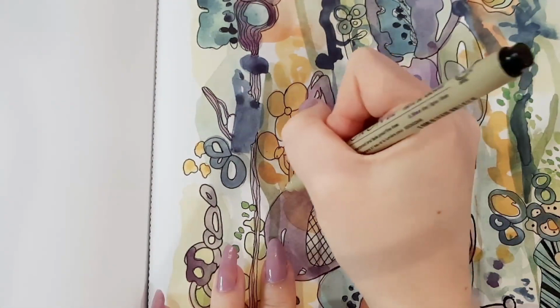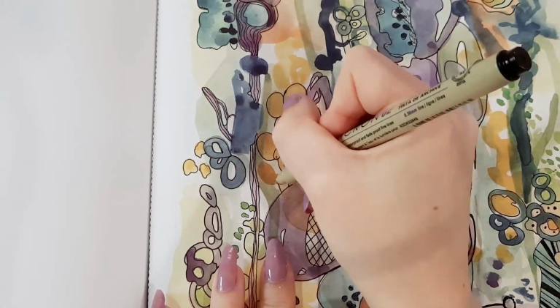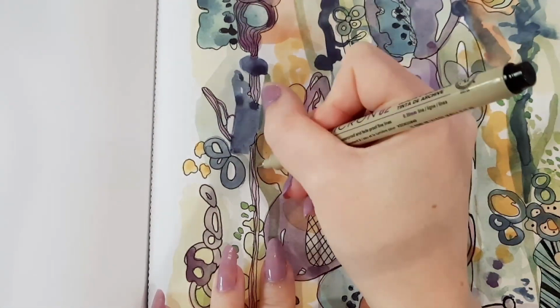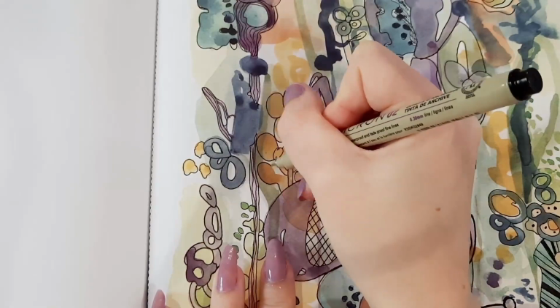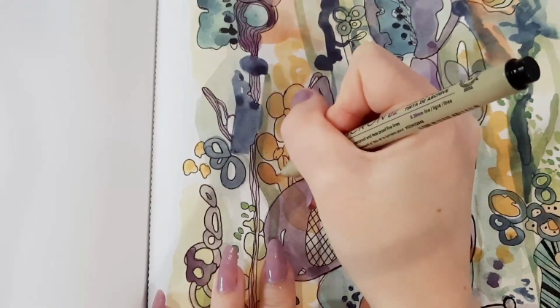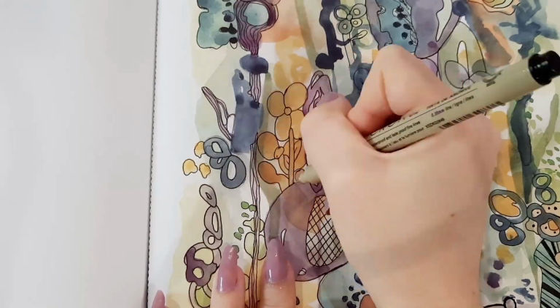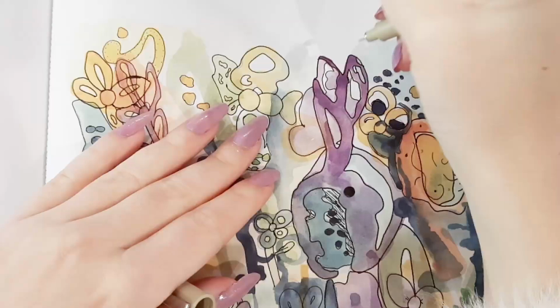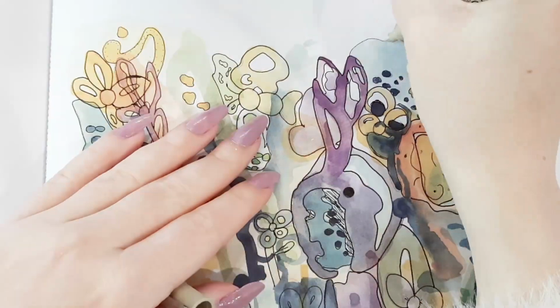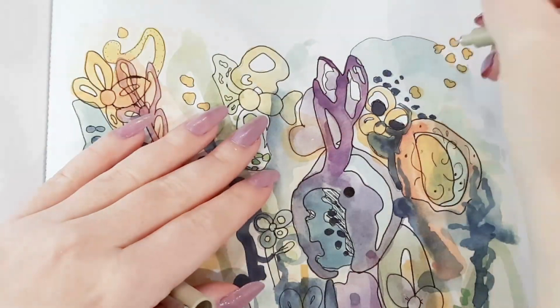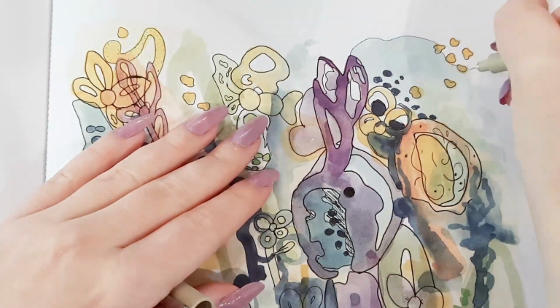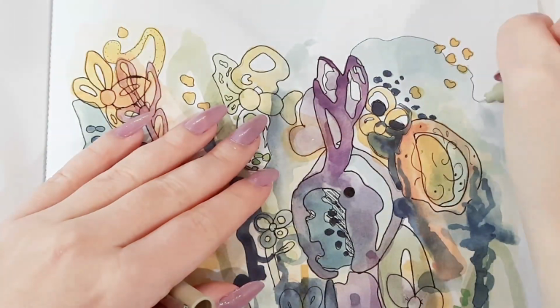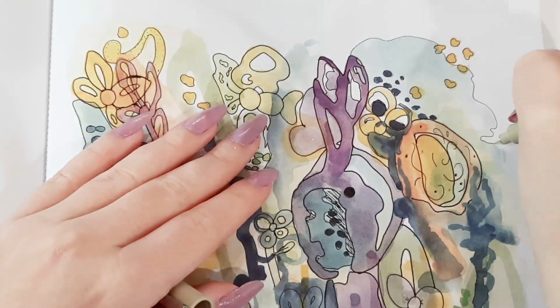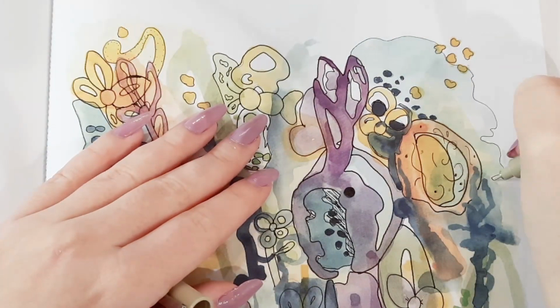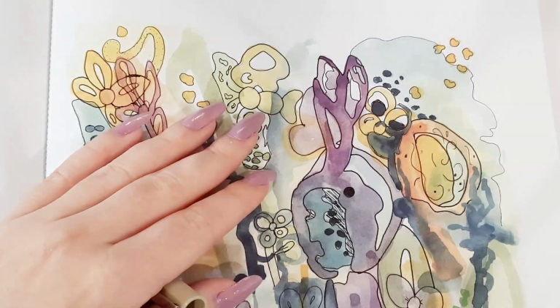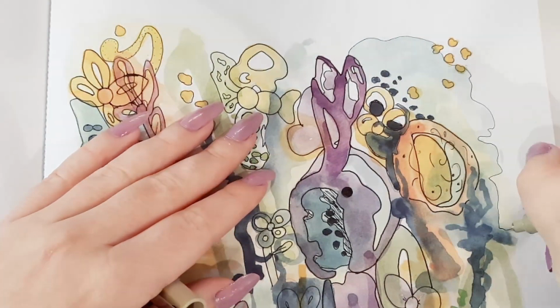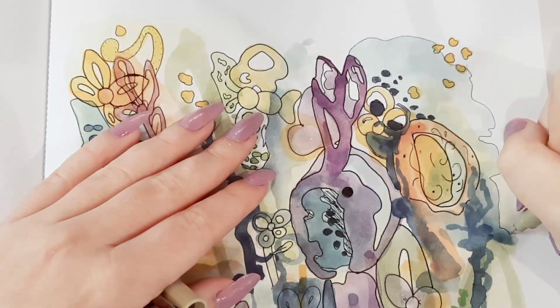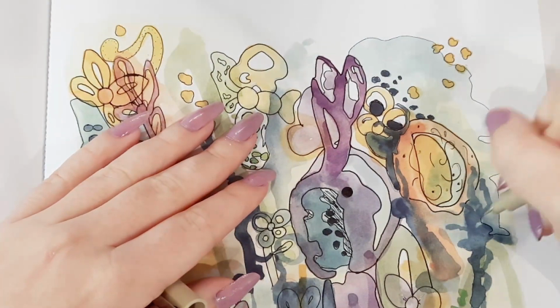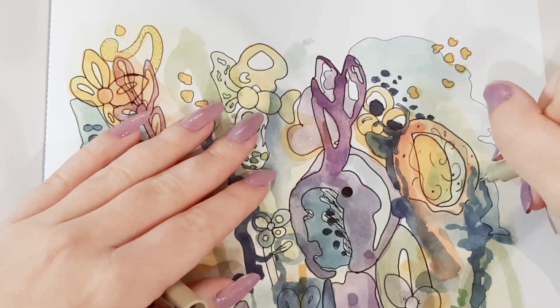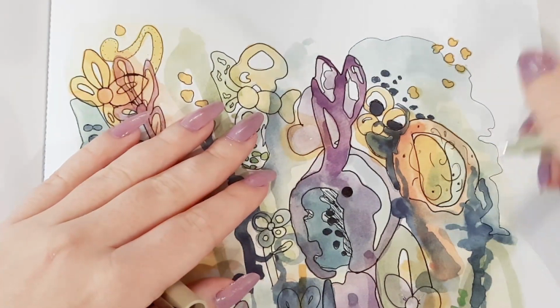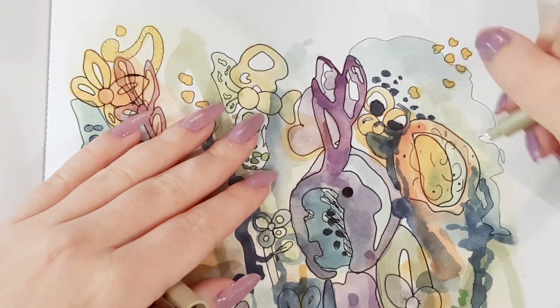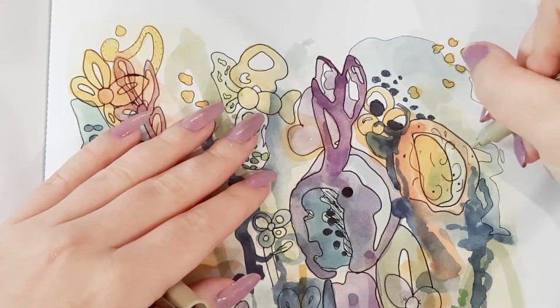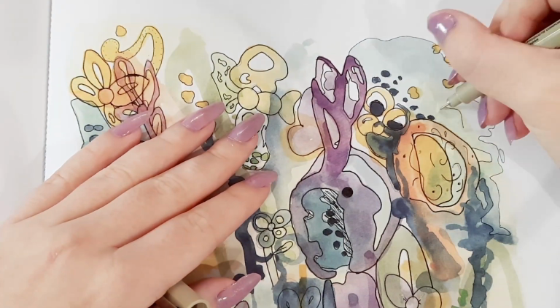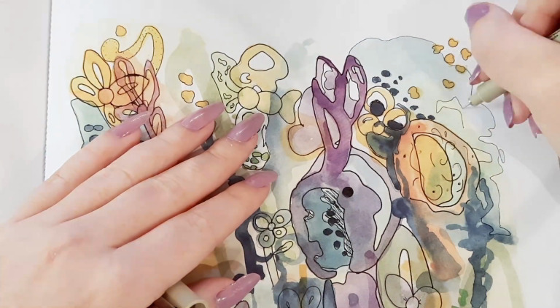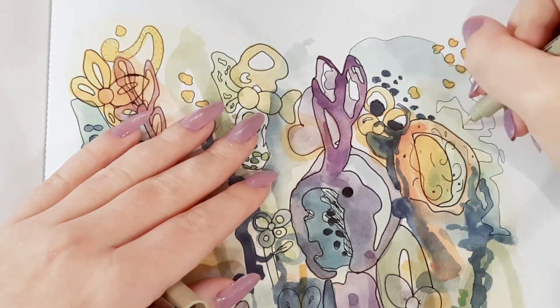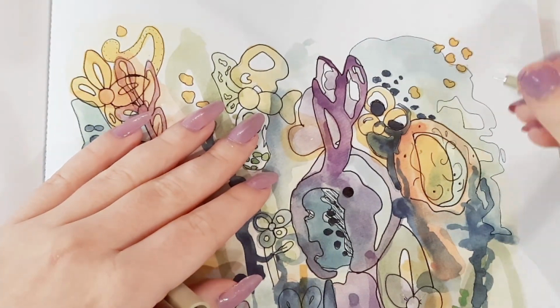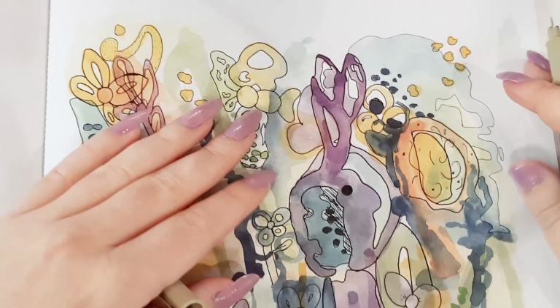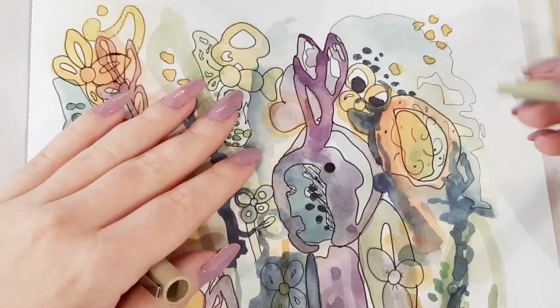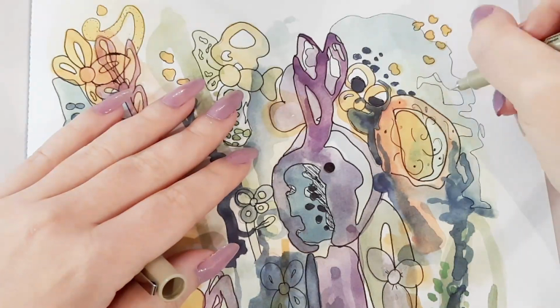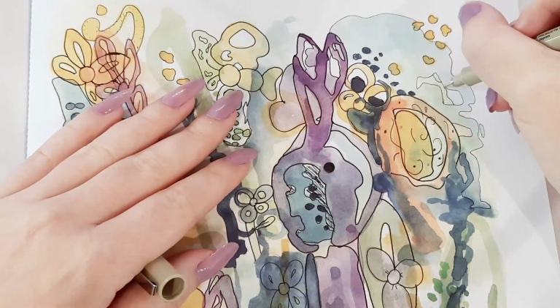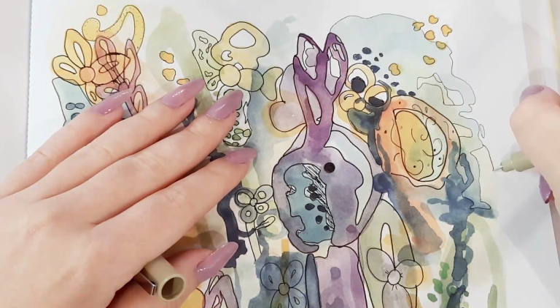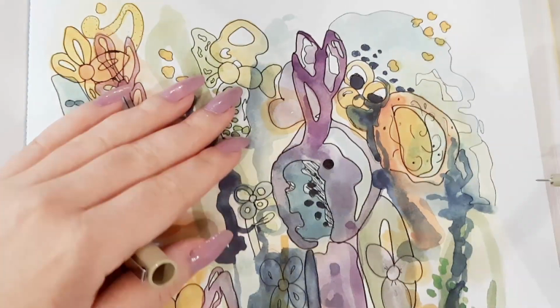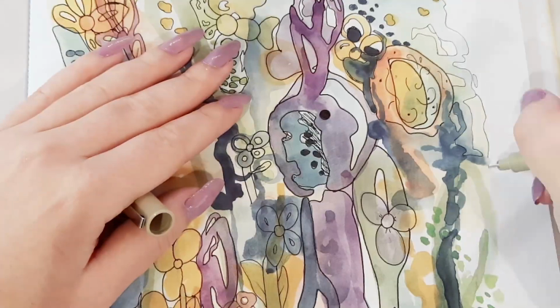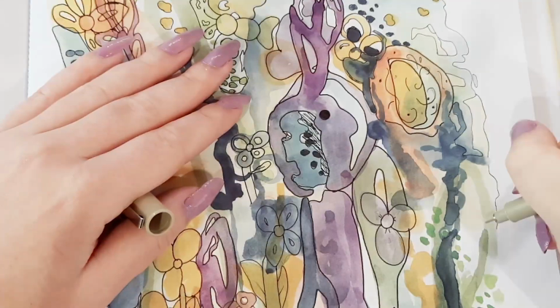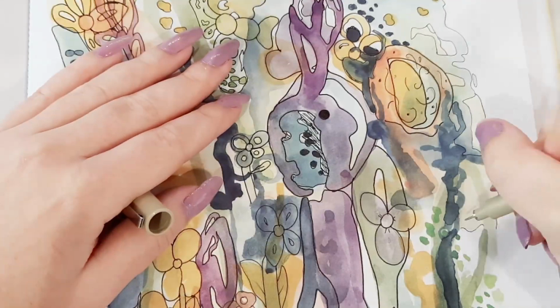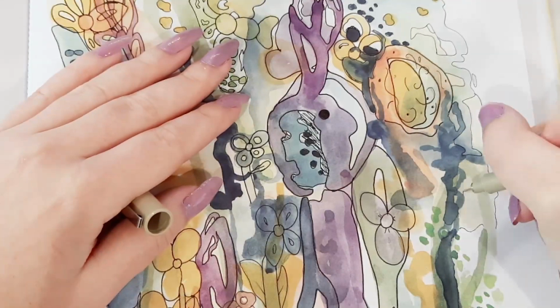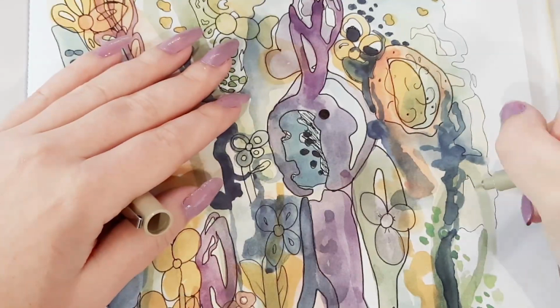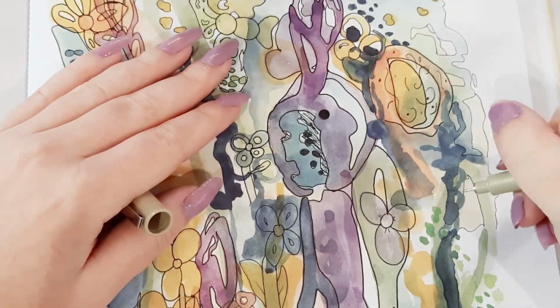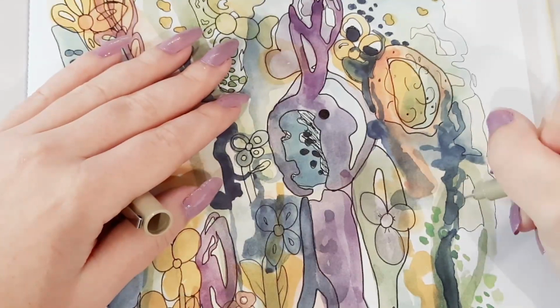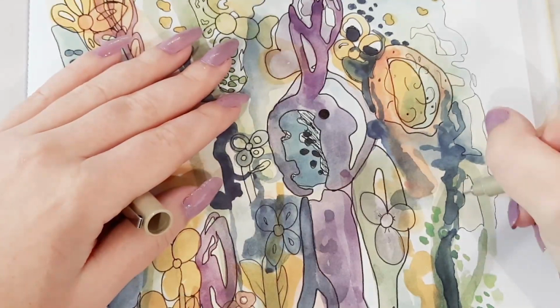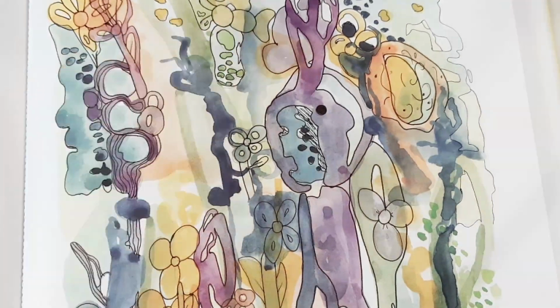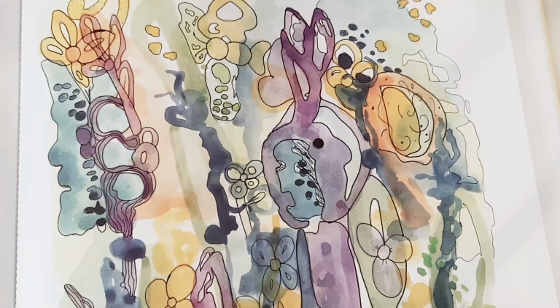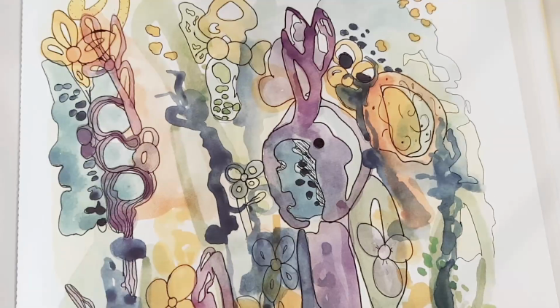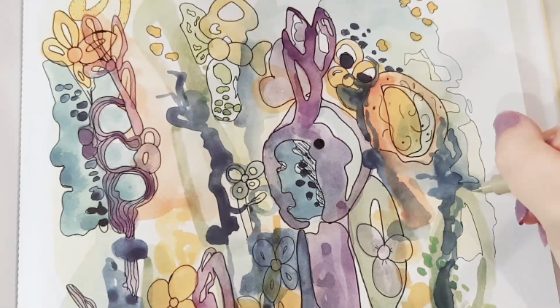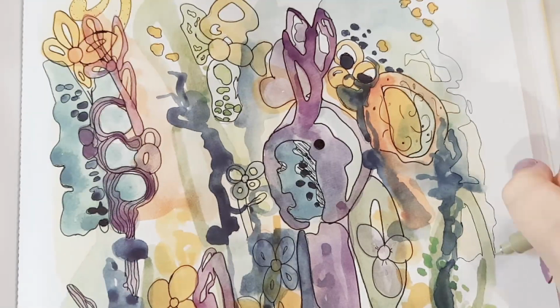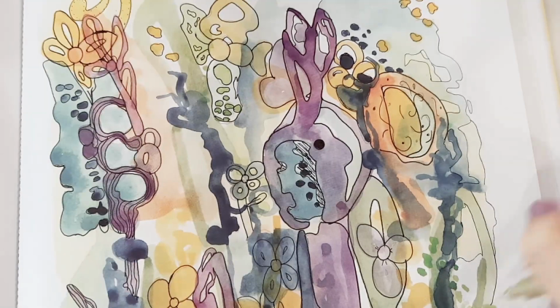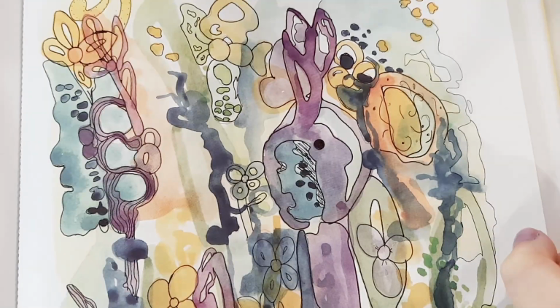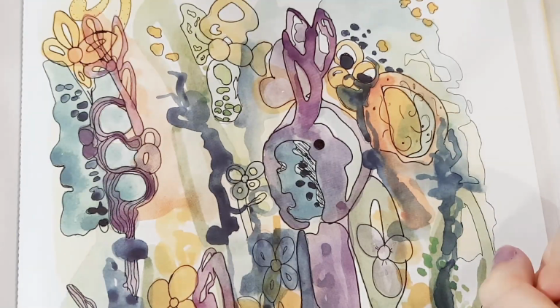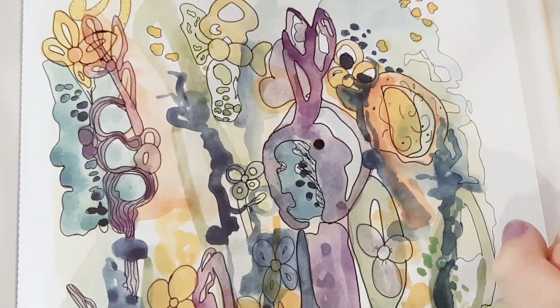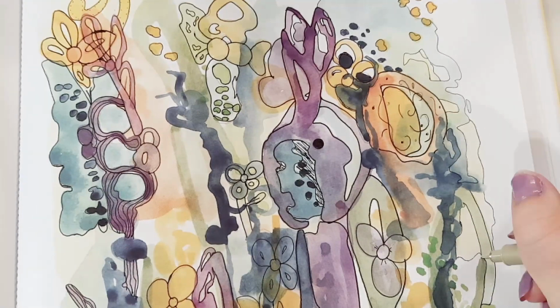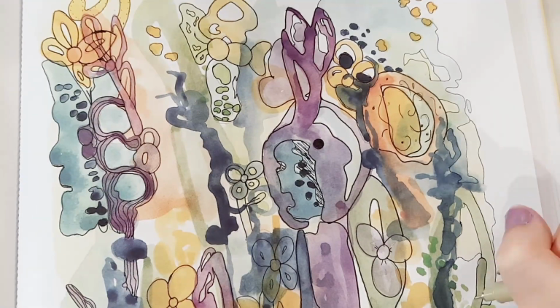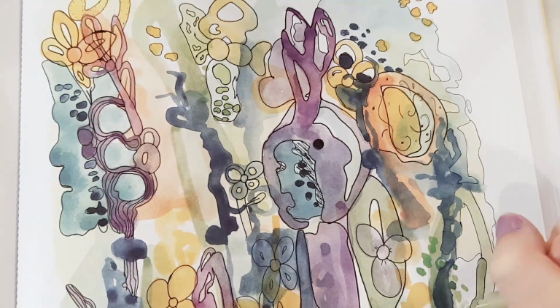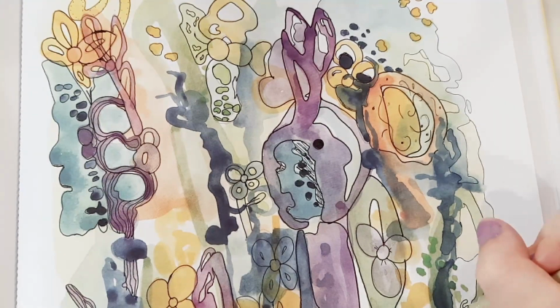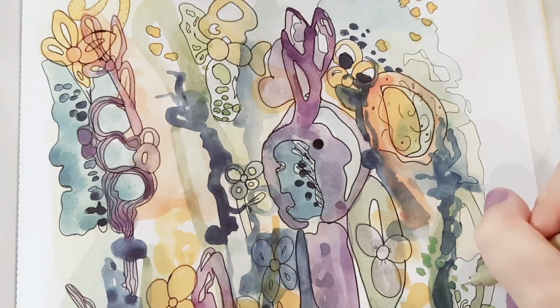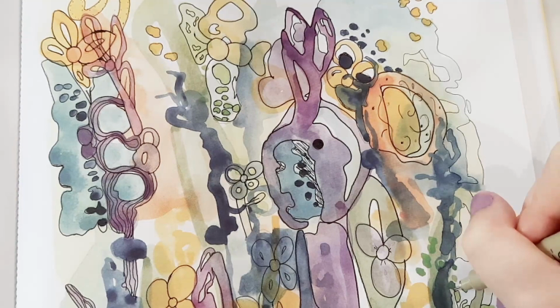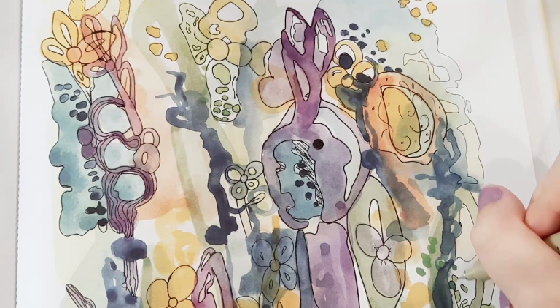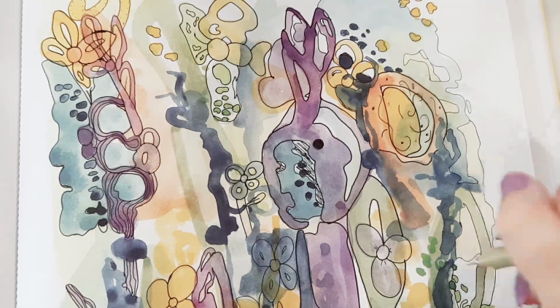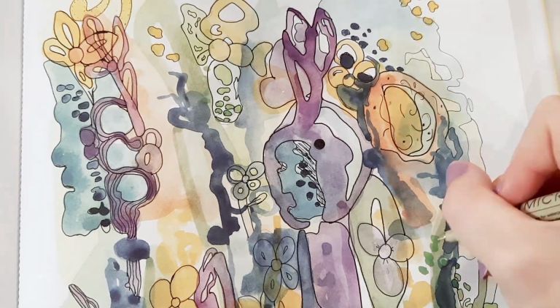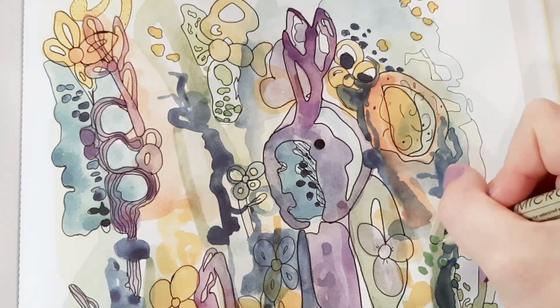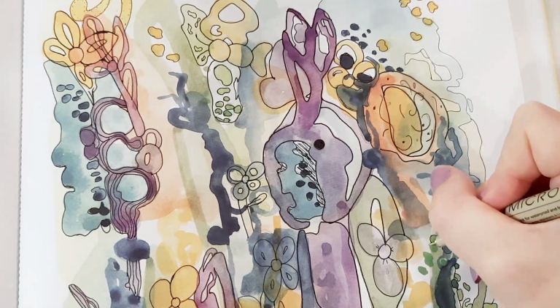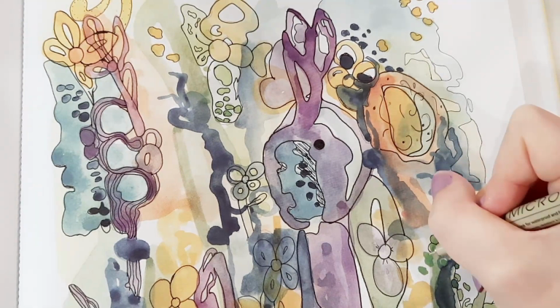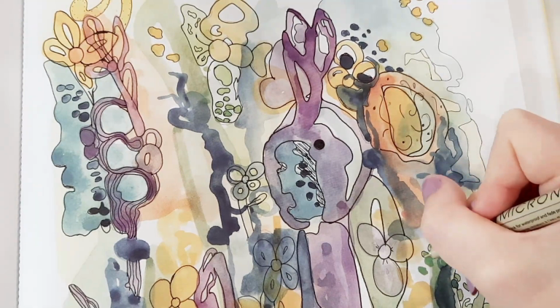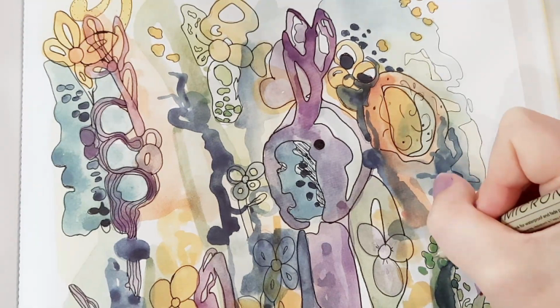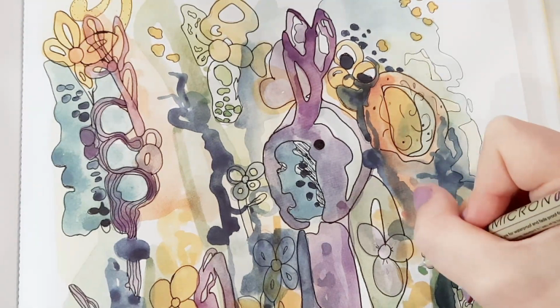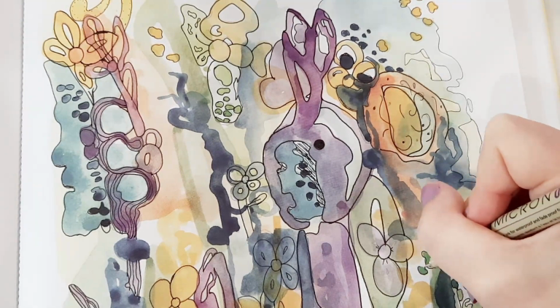I did draw two butterflies that are hidden somewhere on this page, so let me know in the comments if you found them.